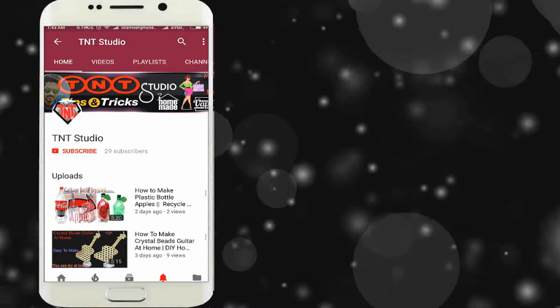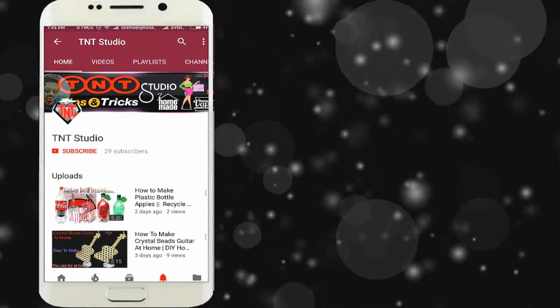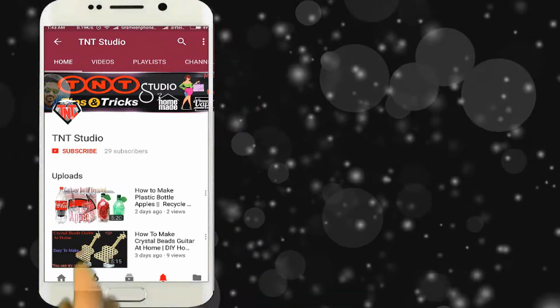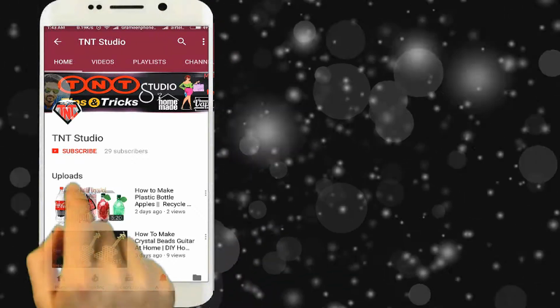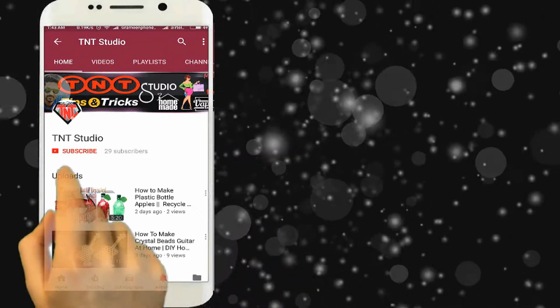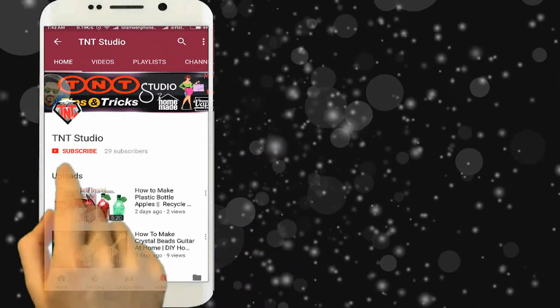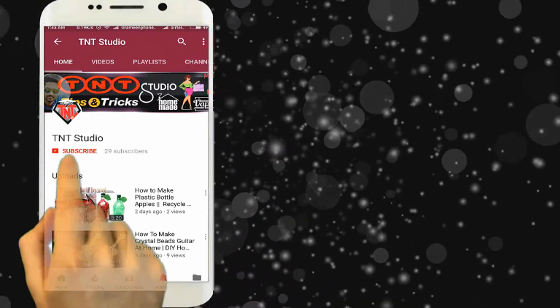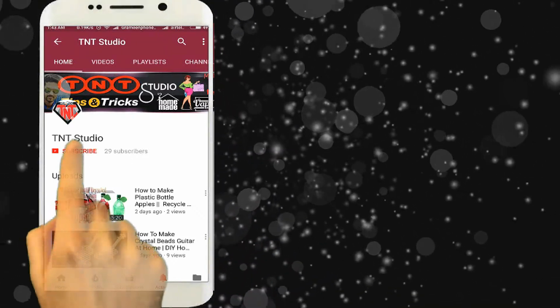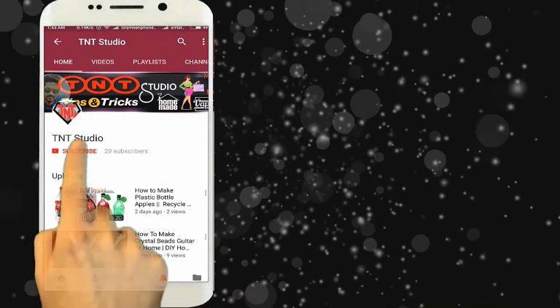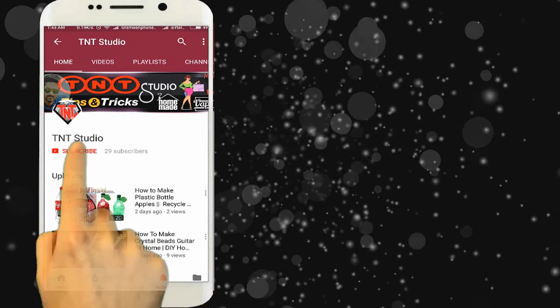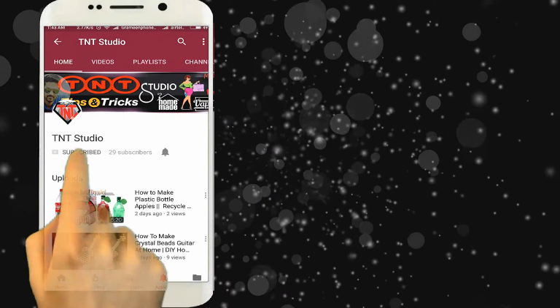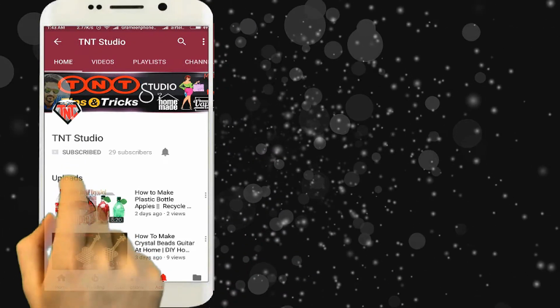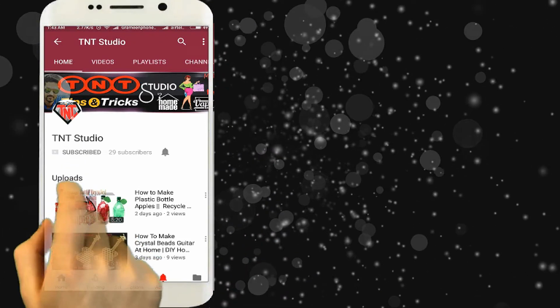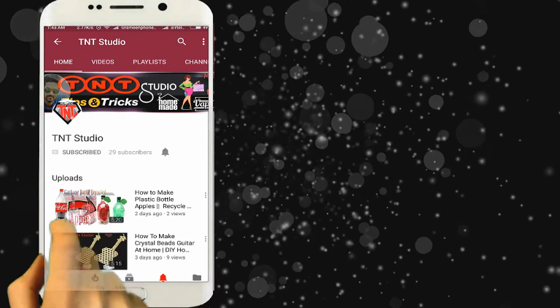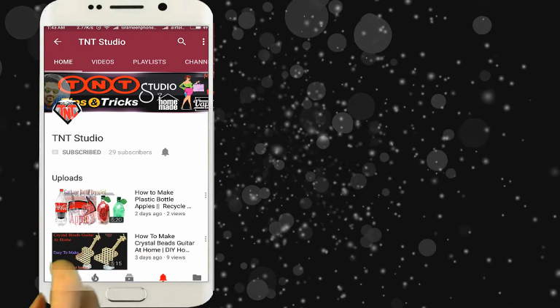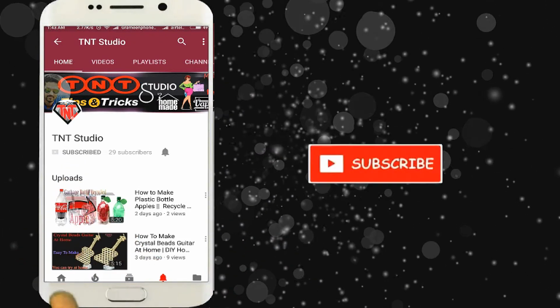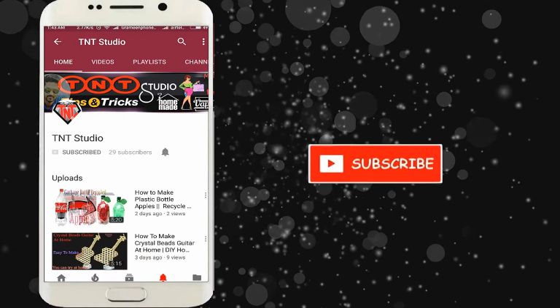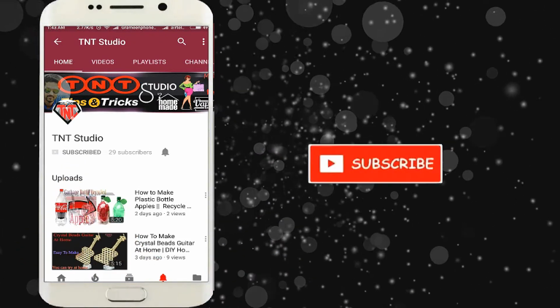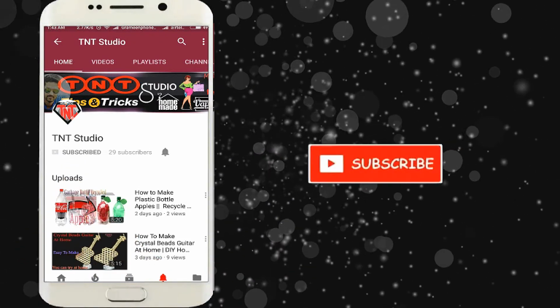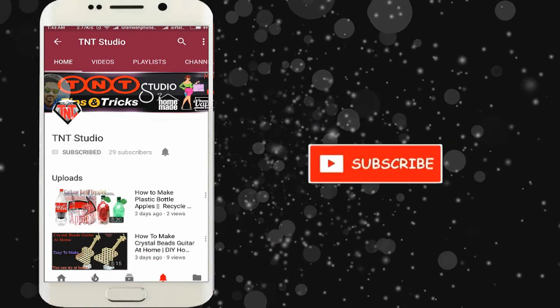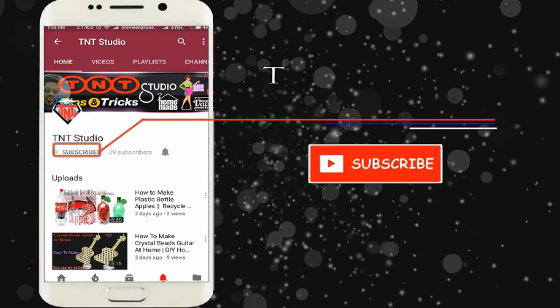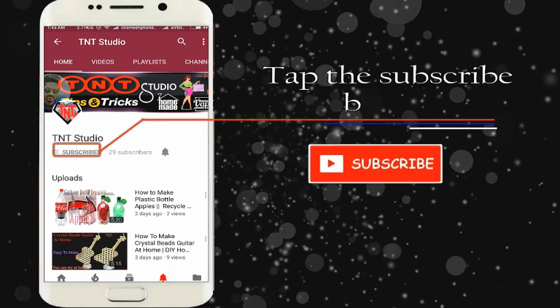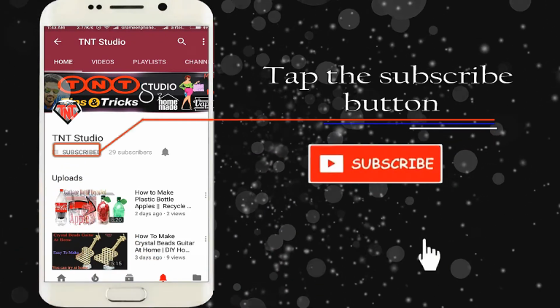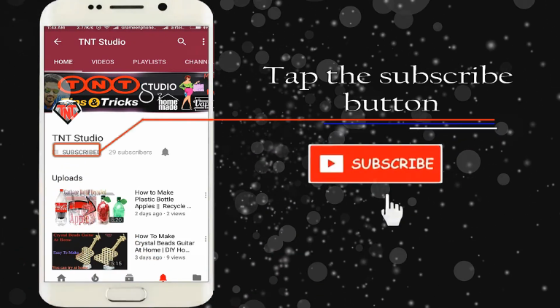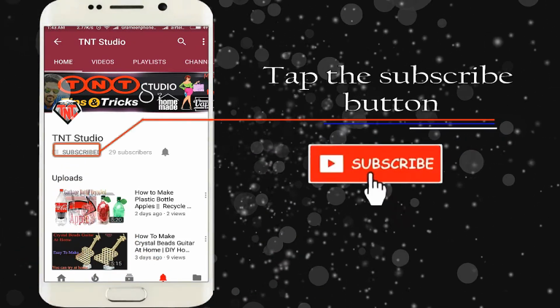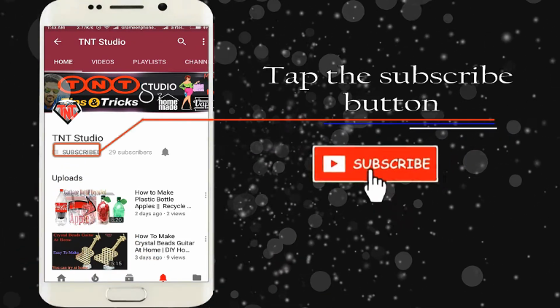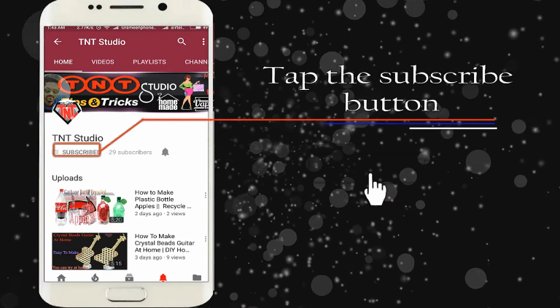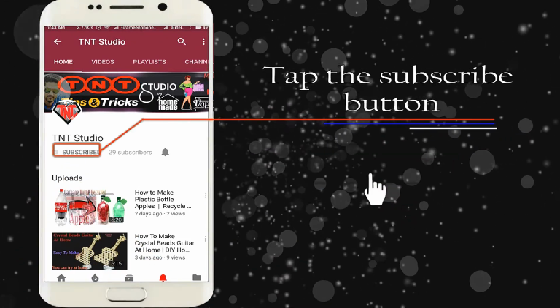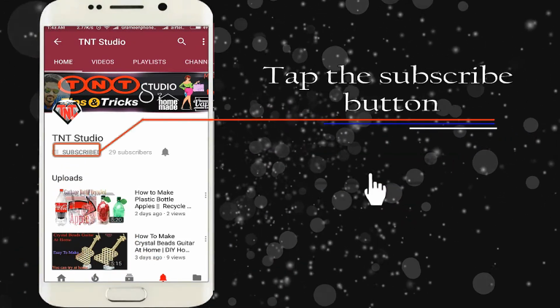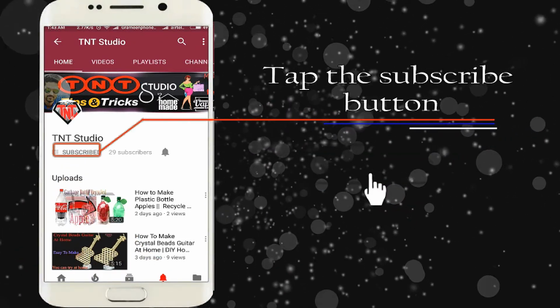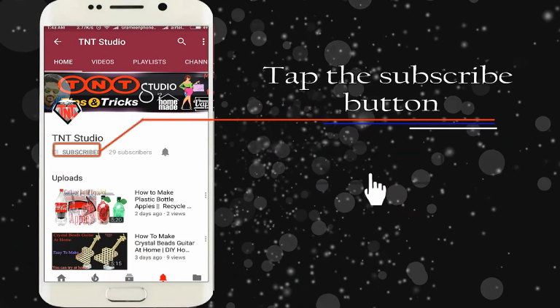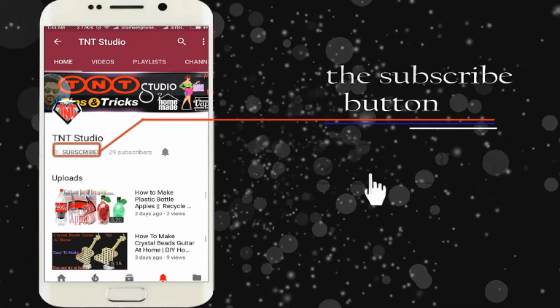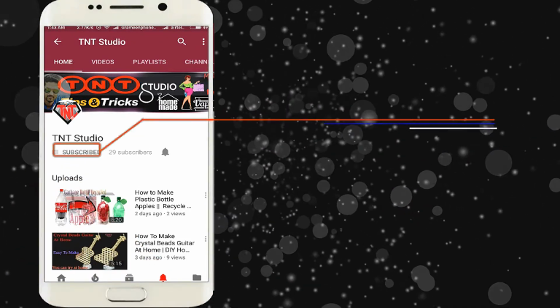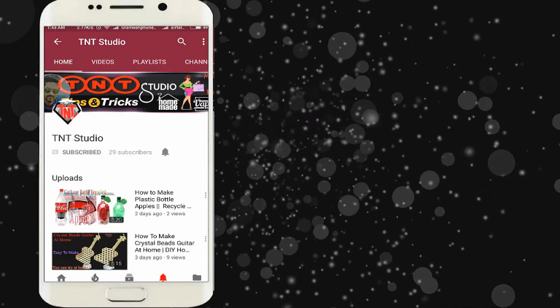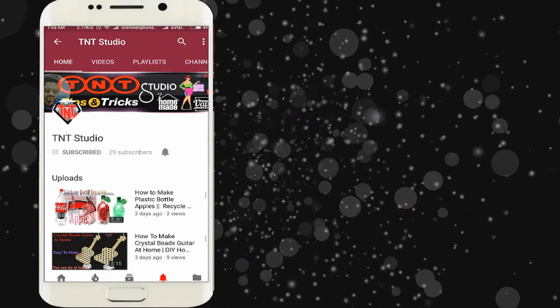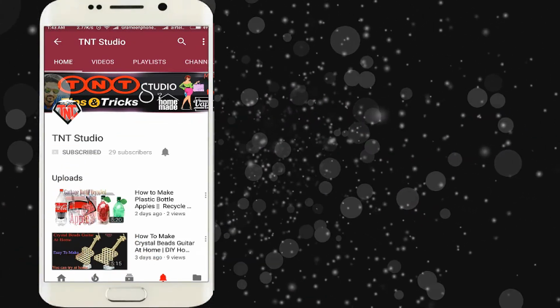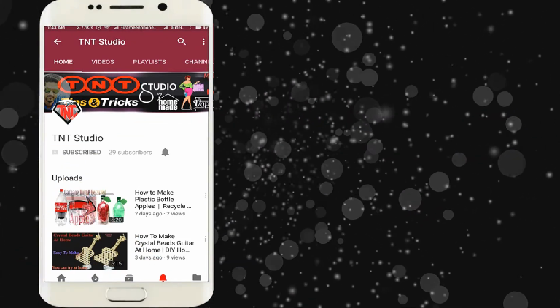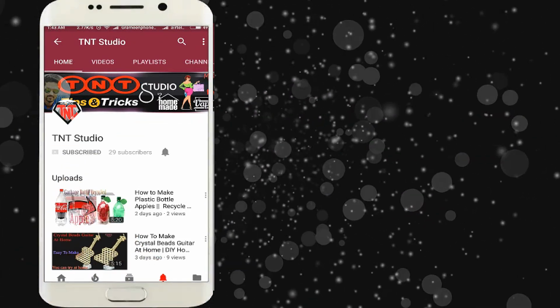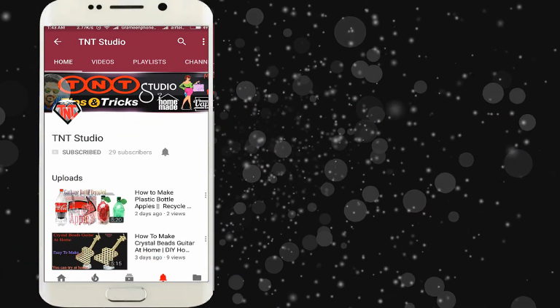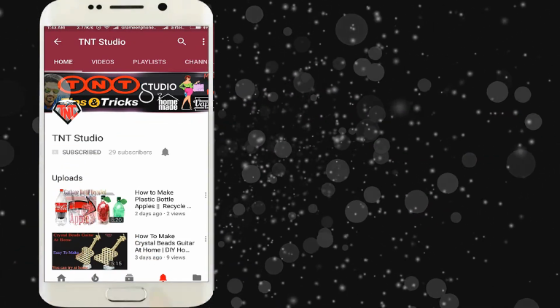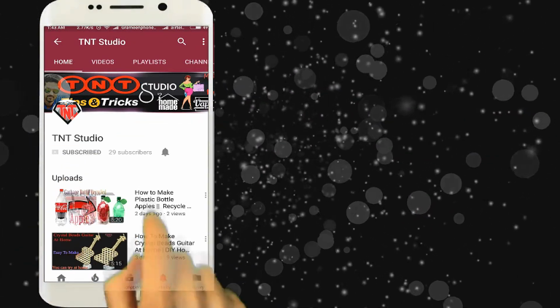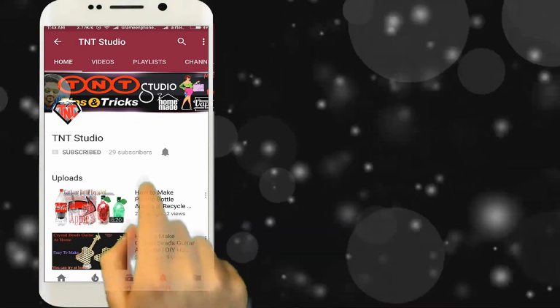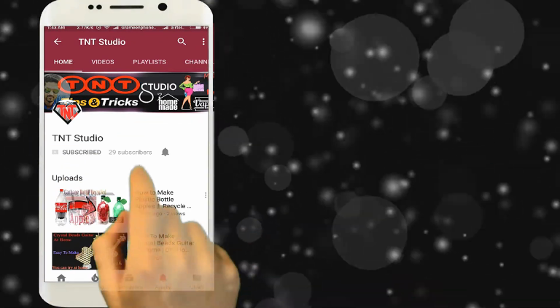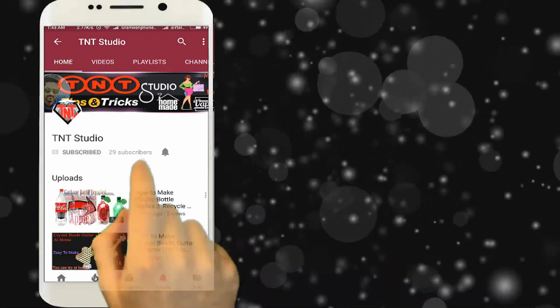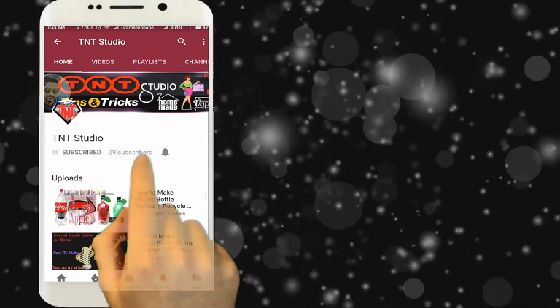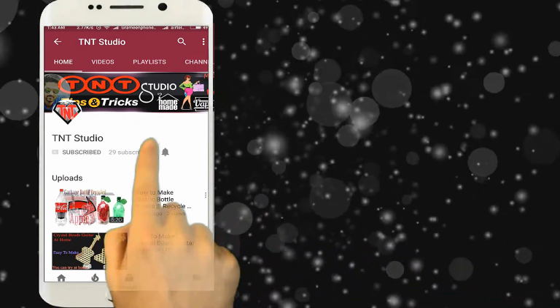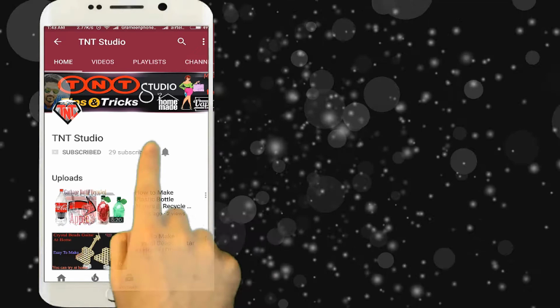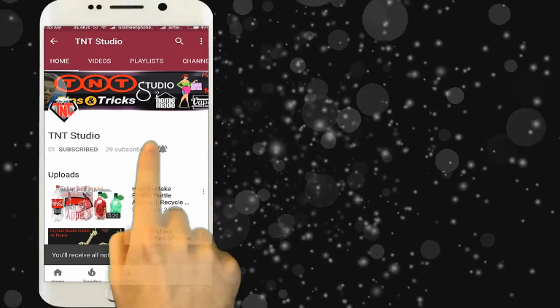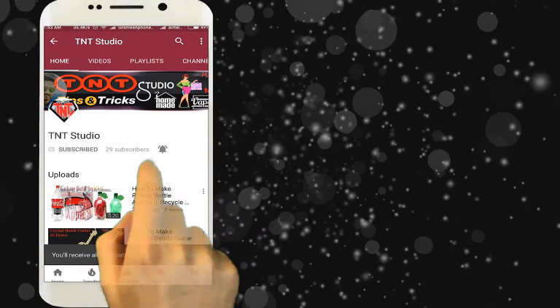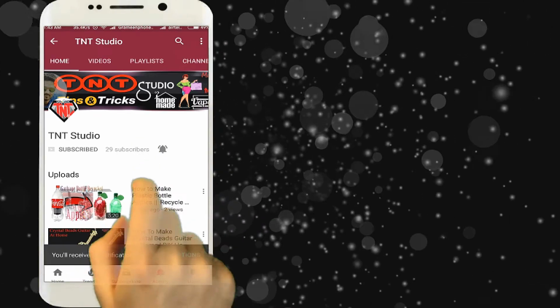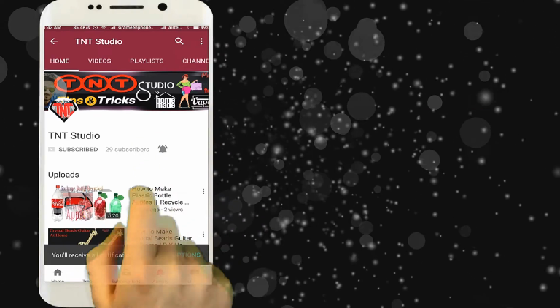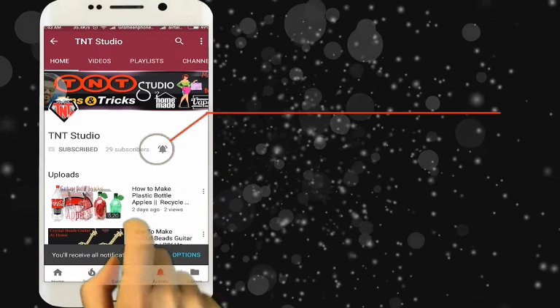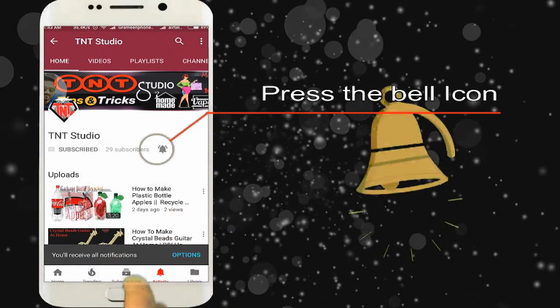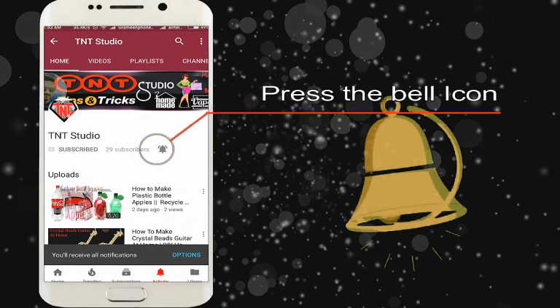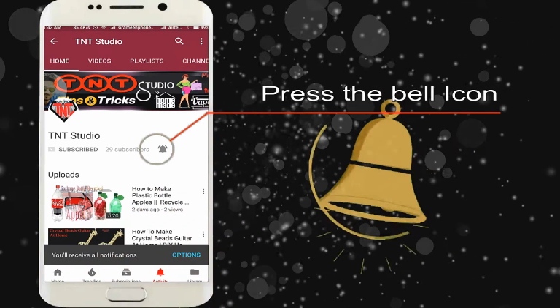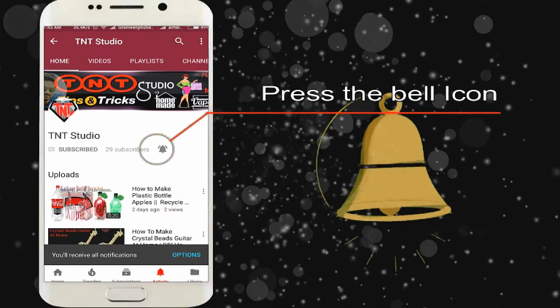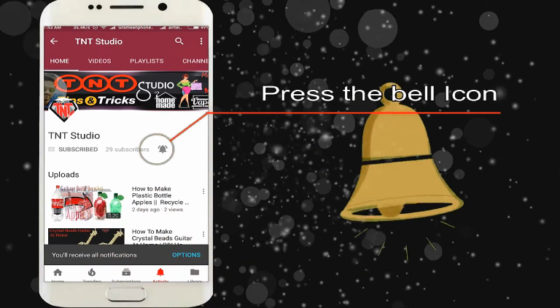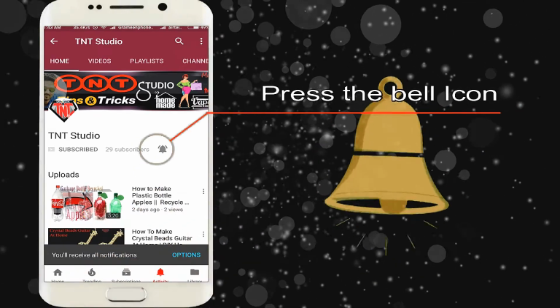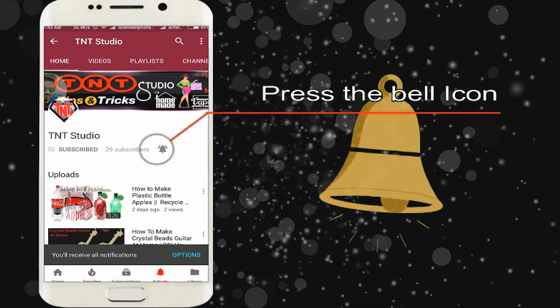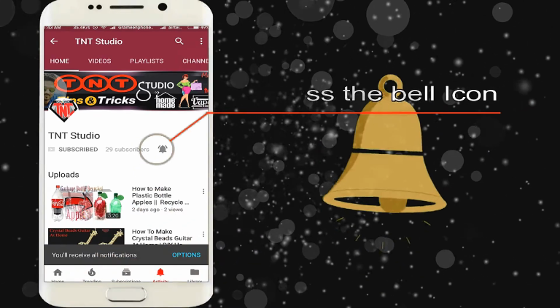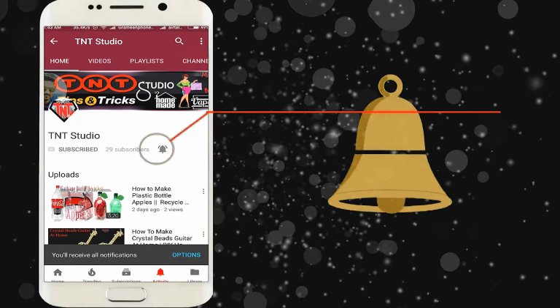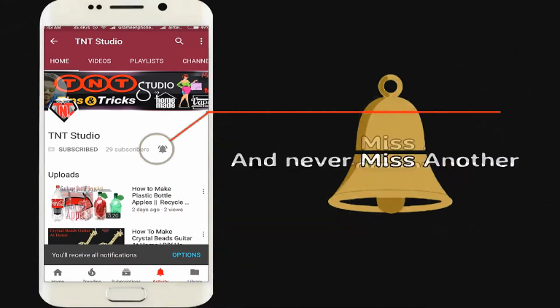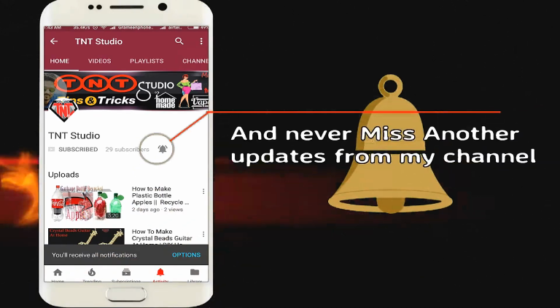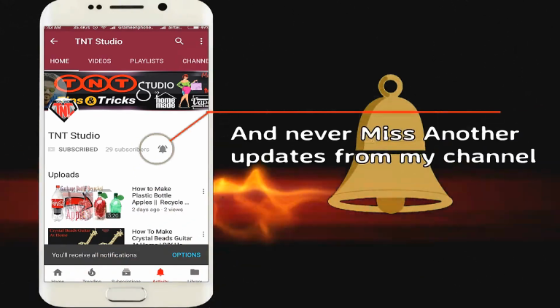If you're new to my channel, press the subscribe button and press the bell icon to never miss any update from my channel.